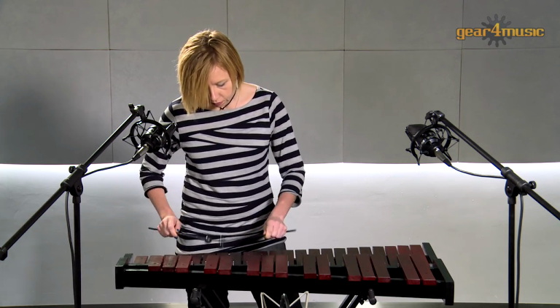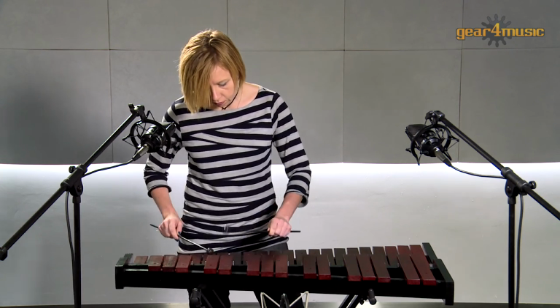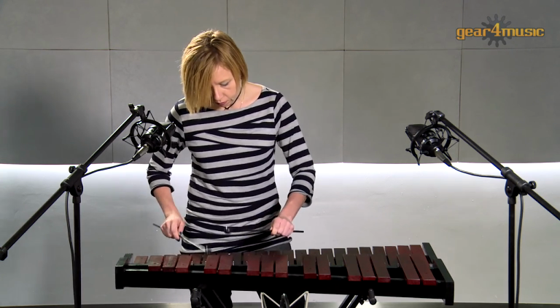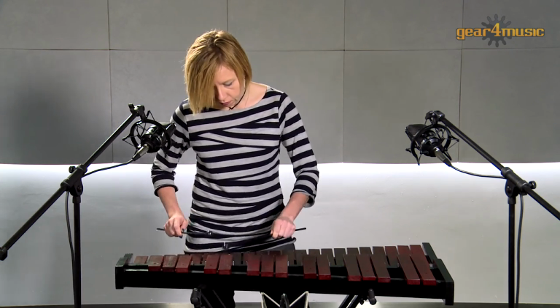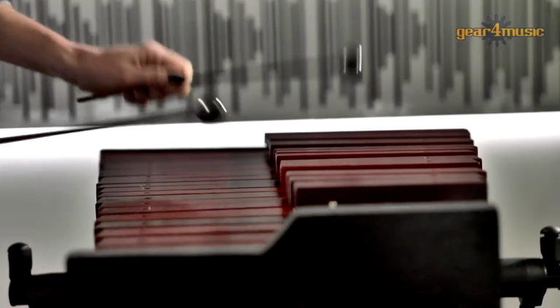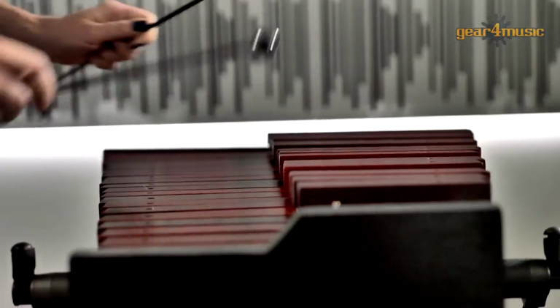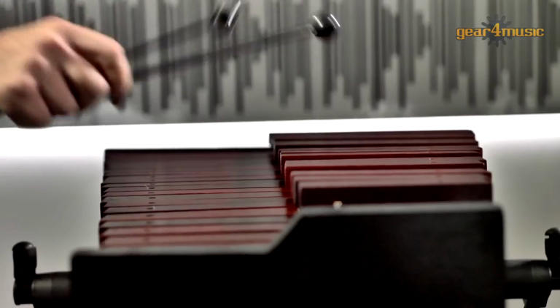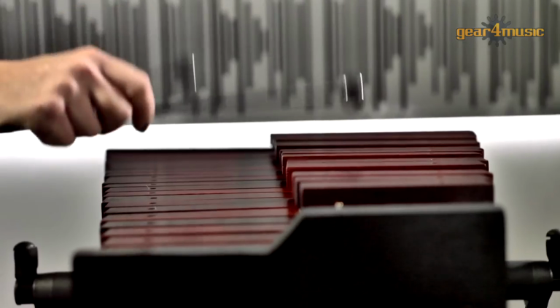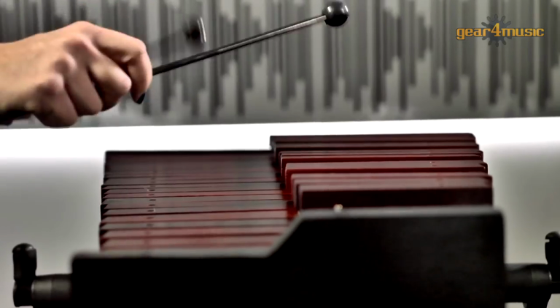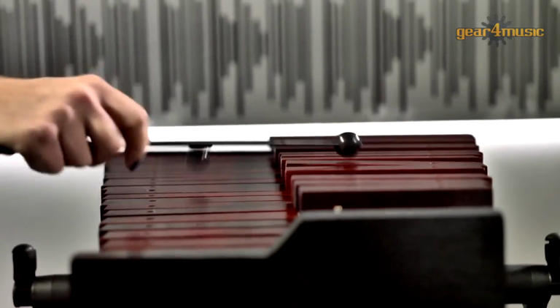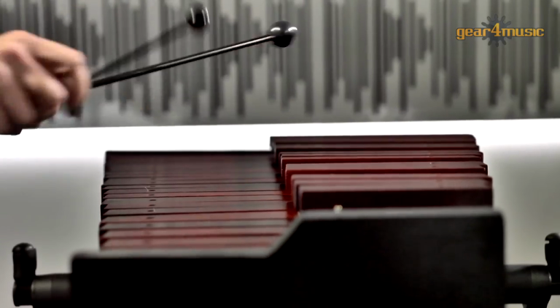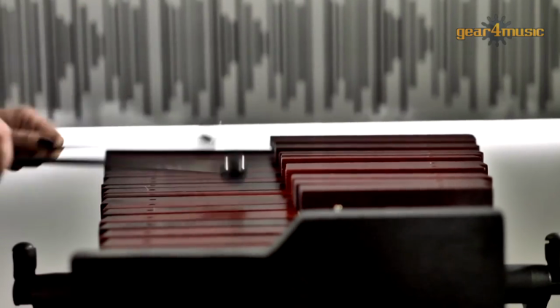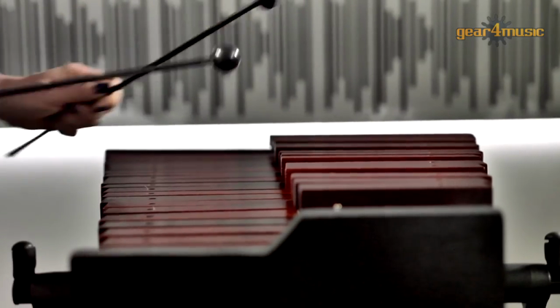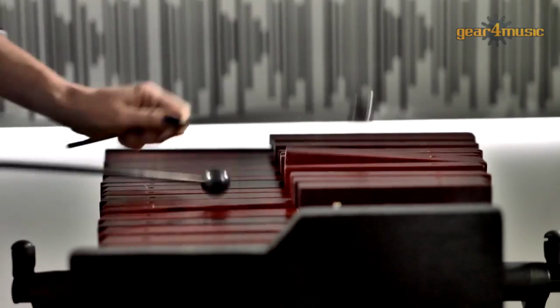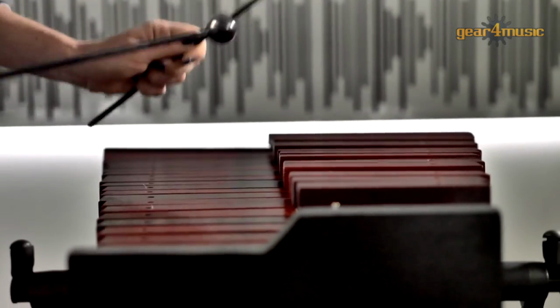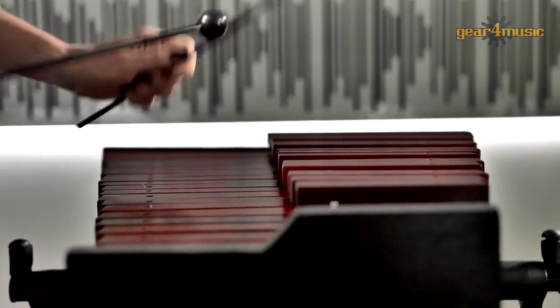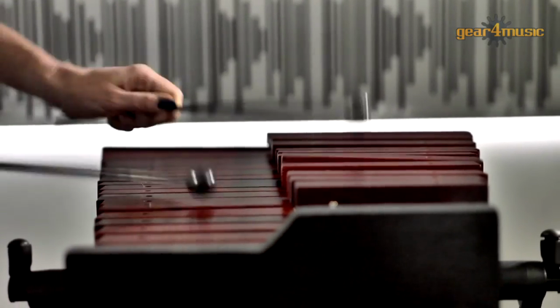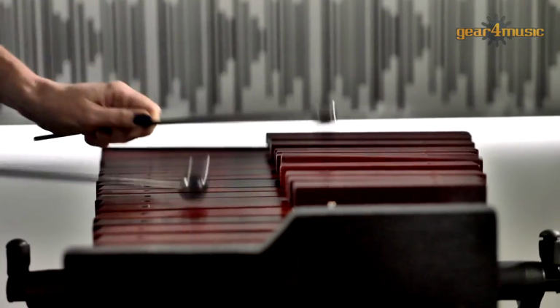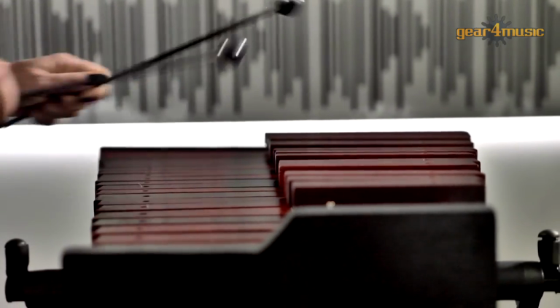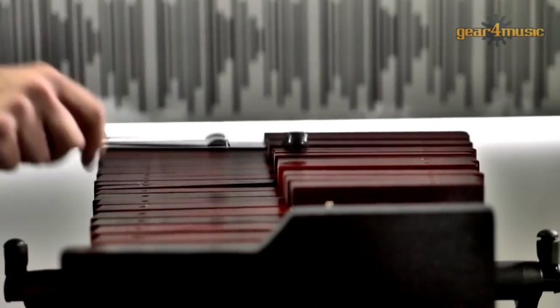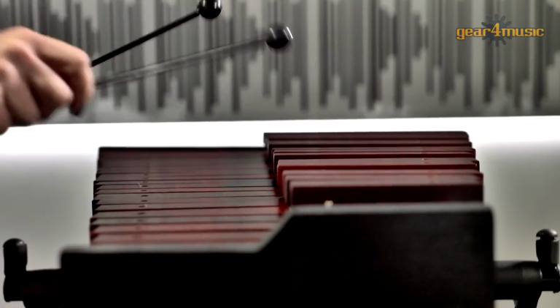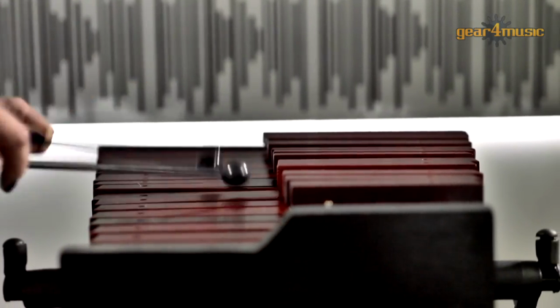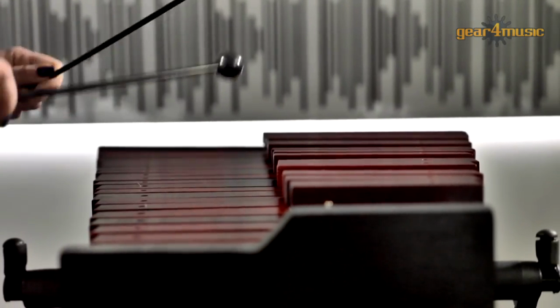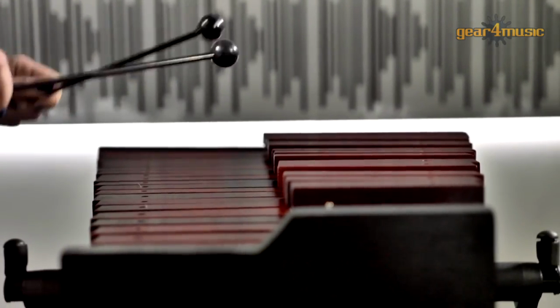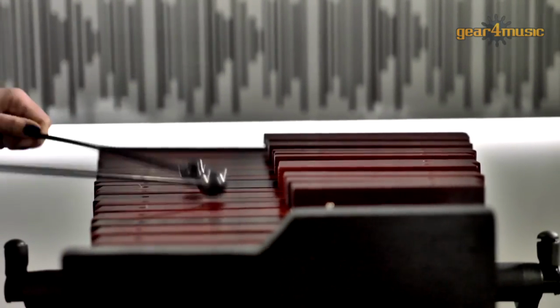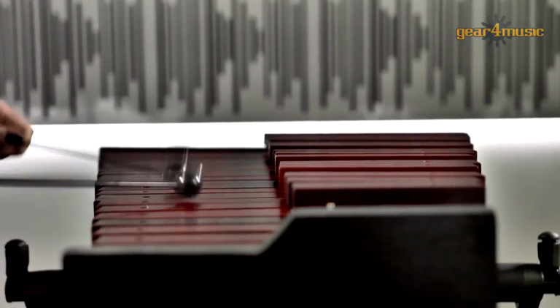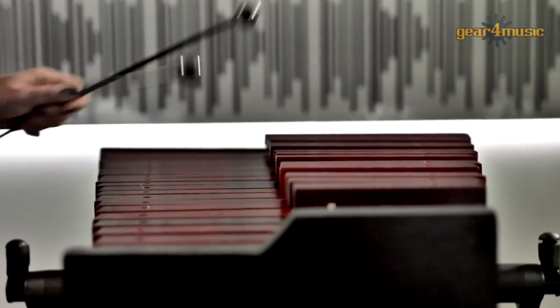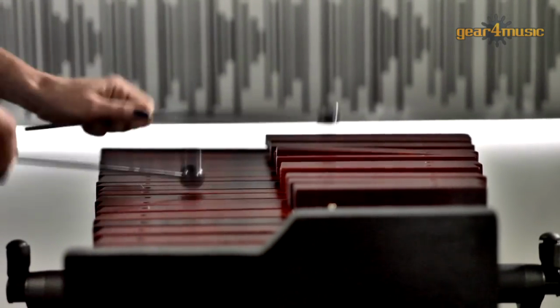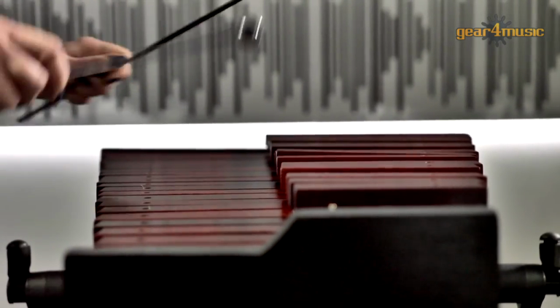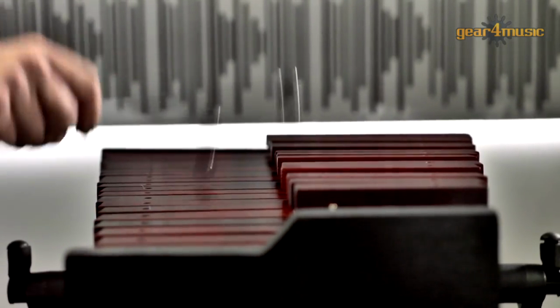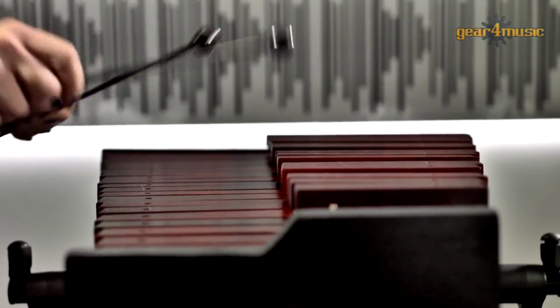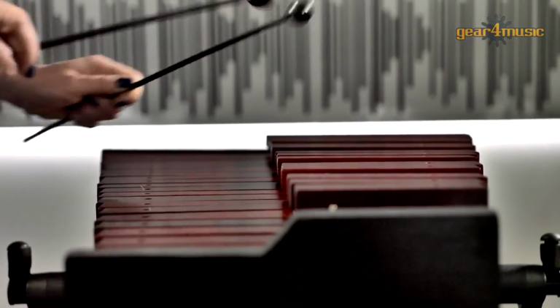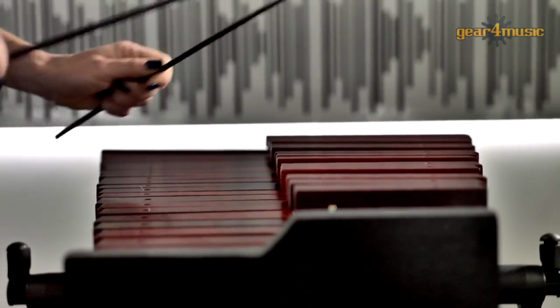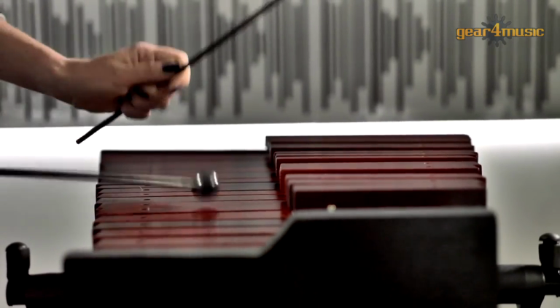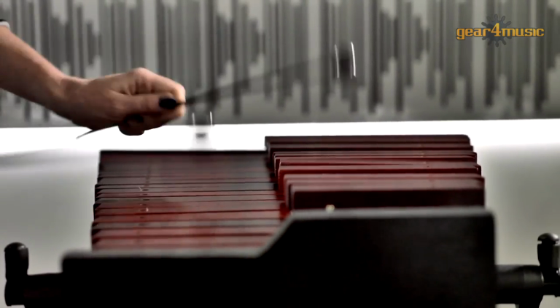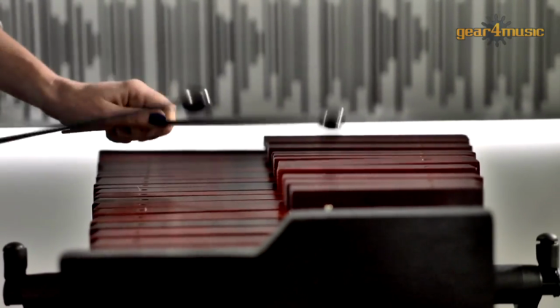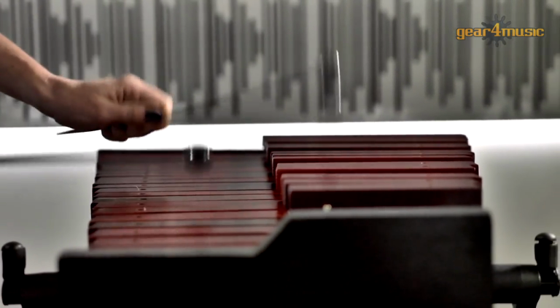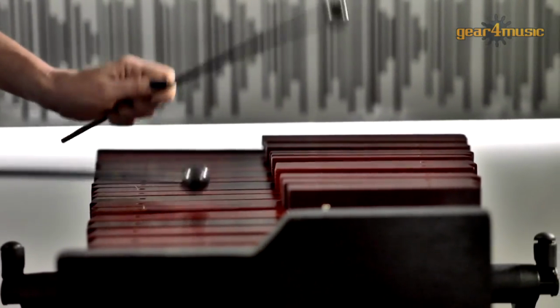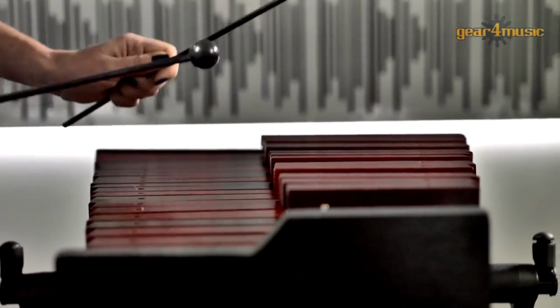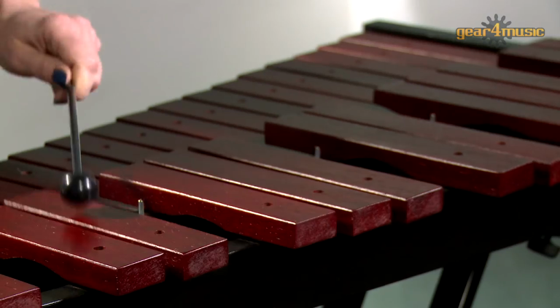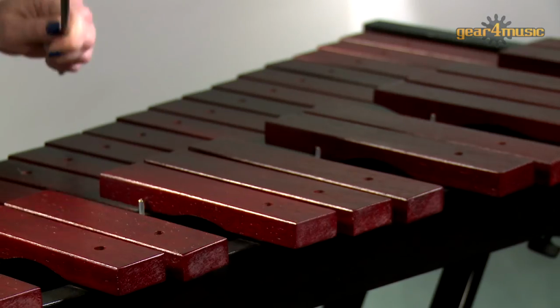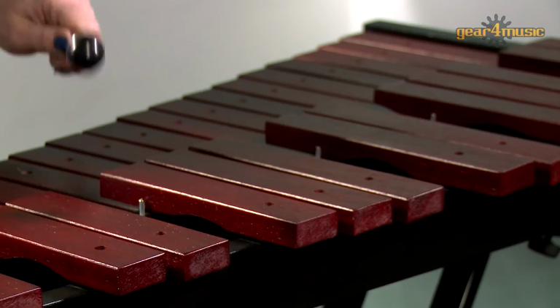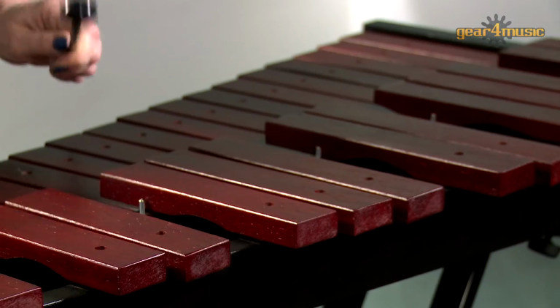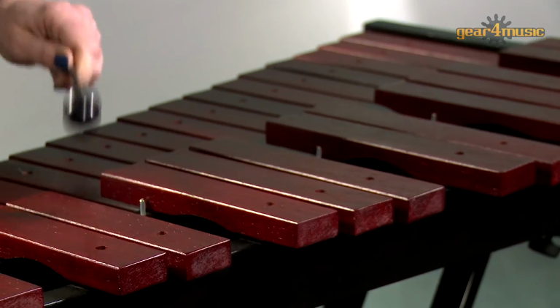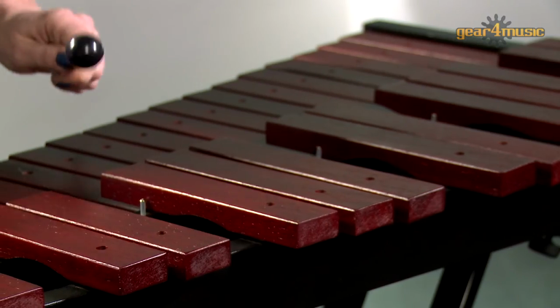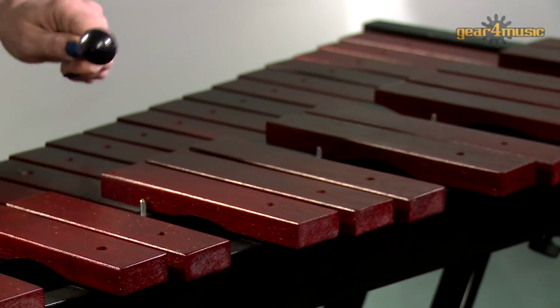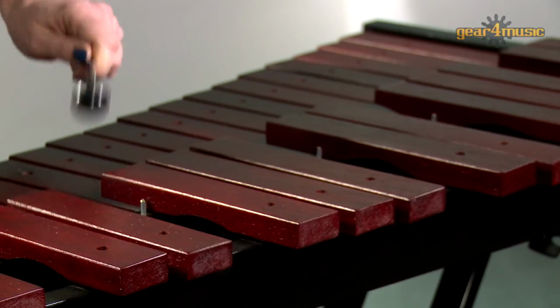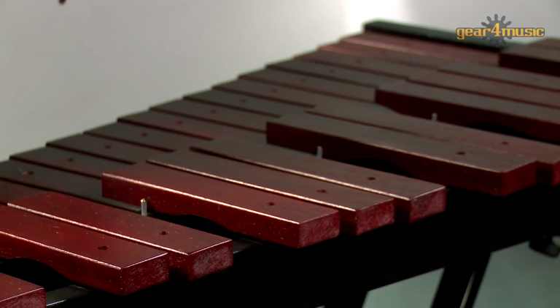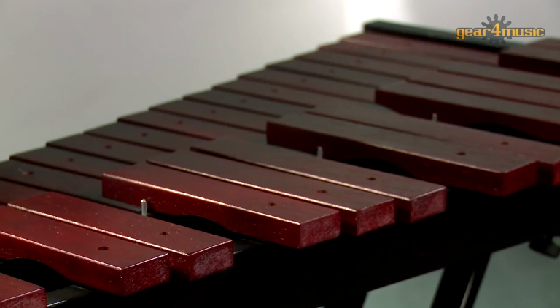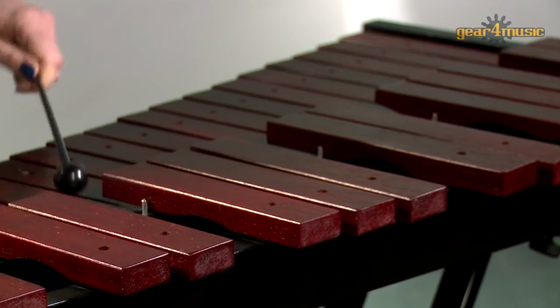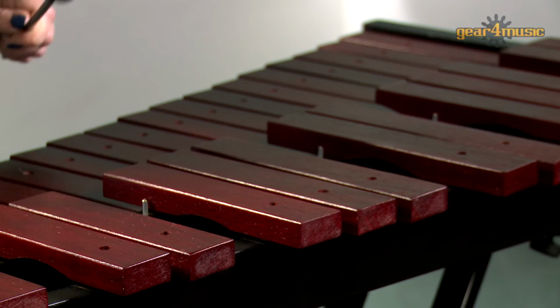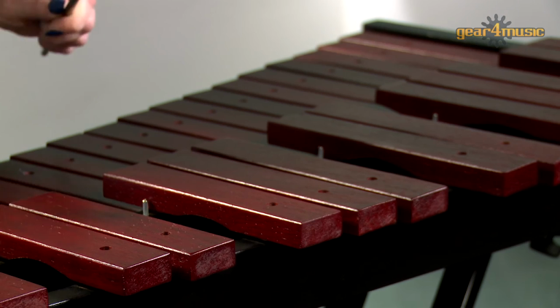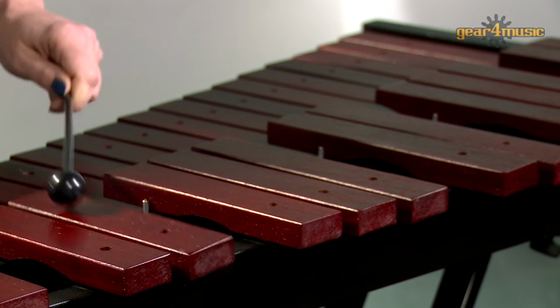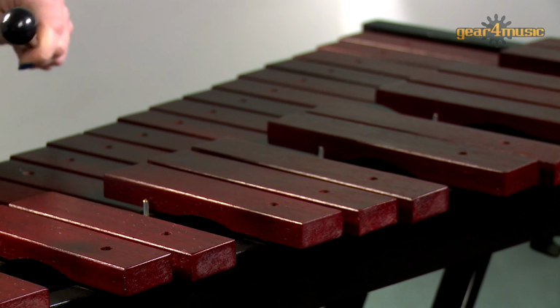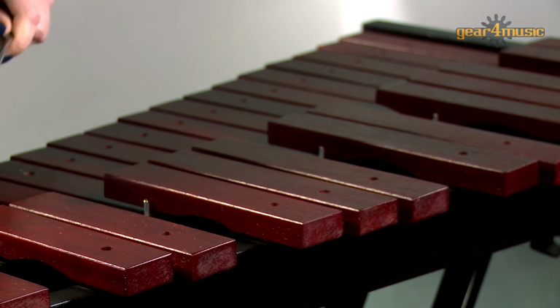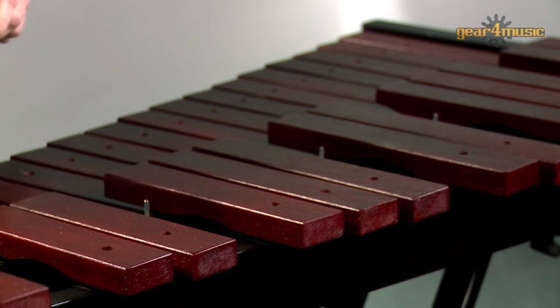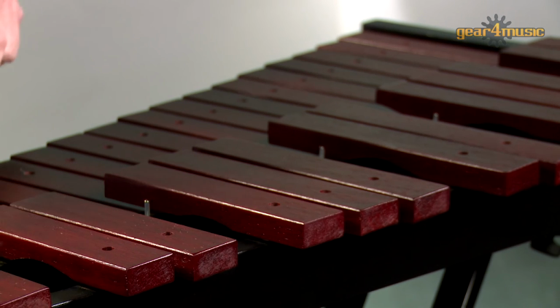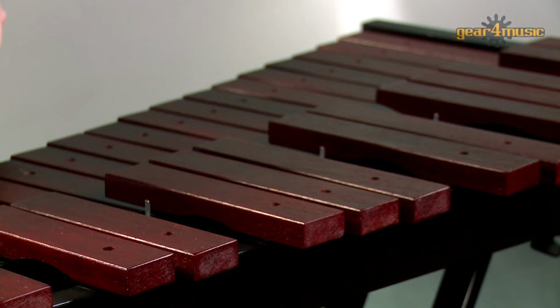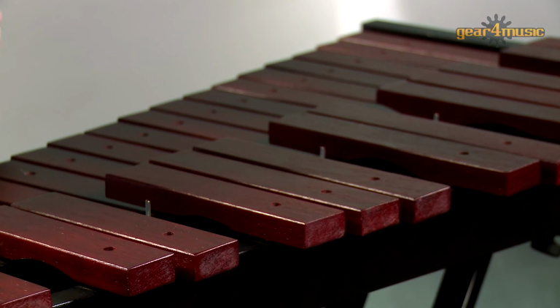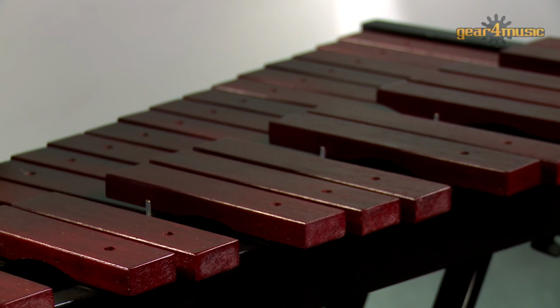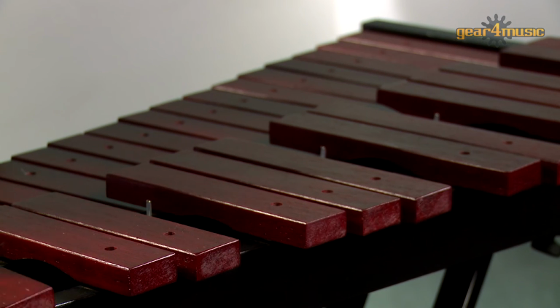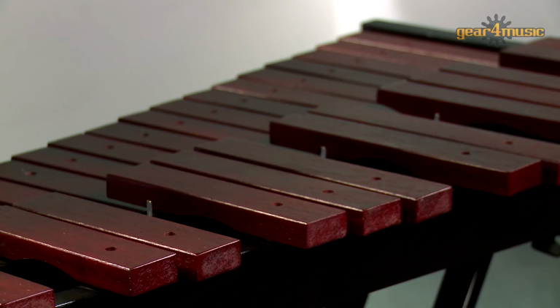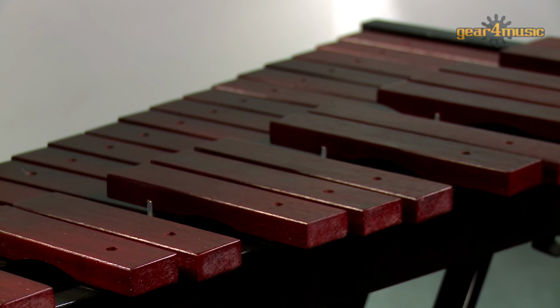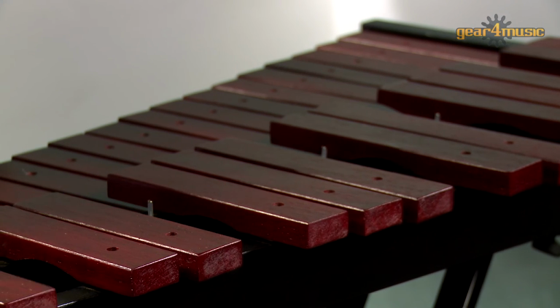To learn more, or to see Gear 4 Music's full orchestral range of instruments, please visit the website. Thanks for watching.